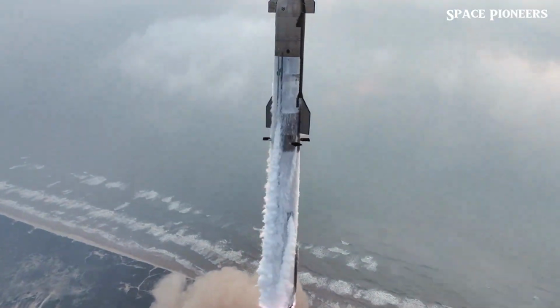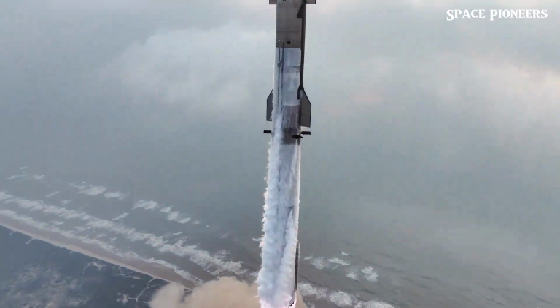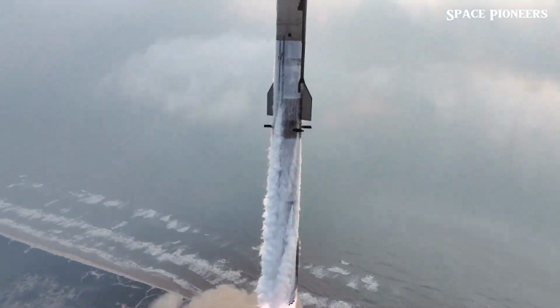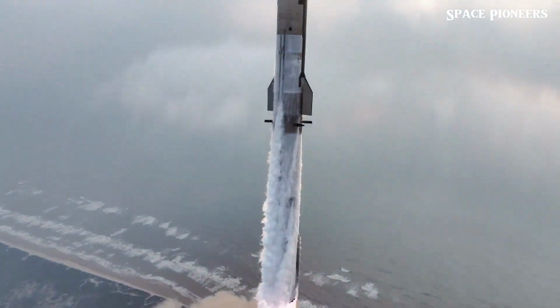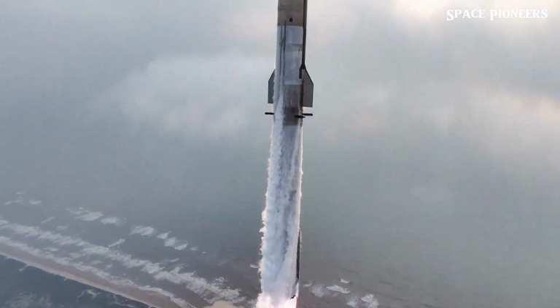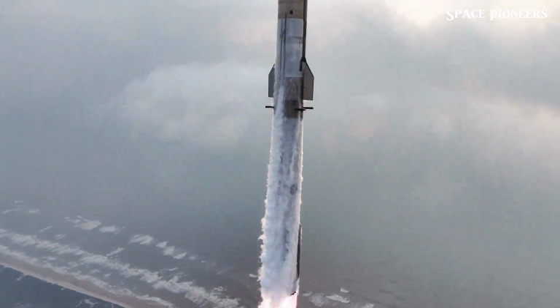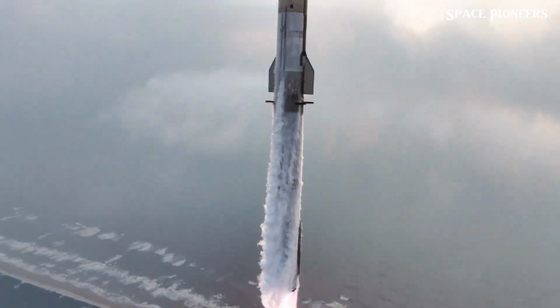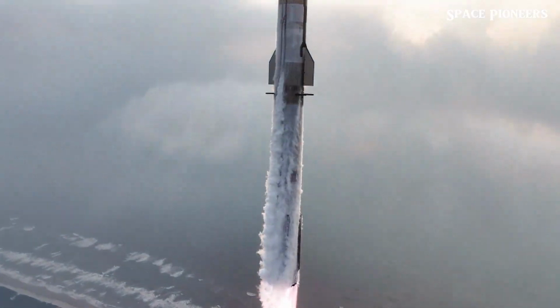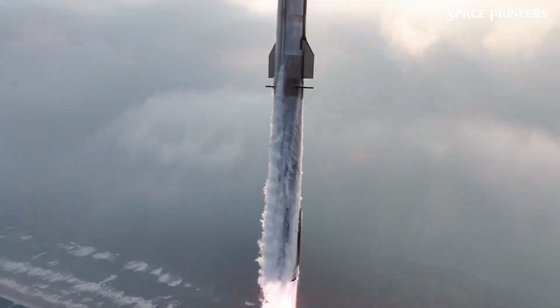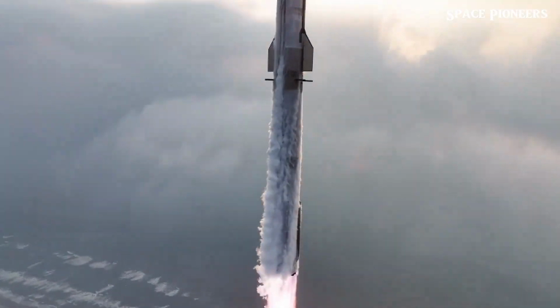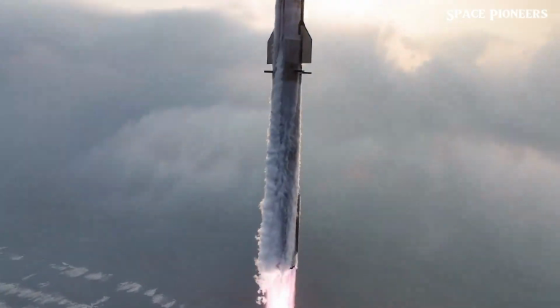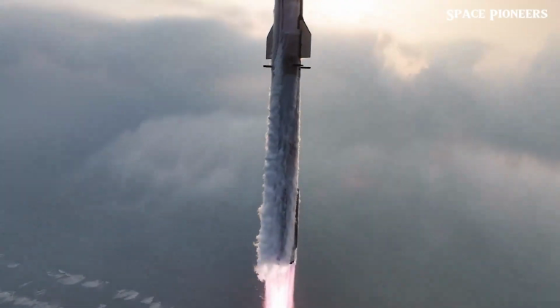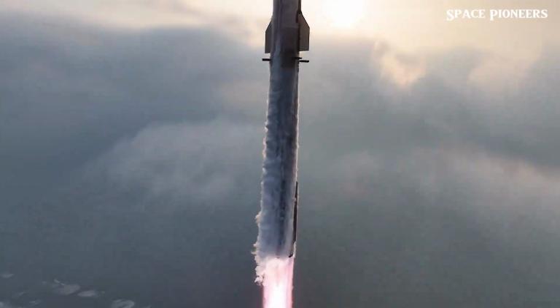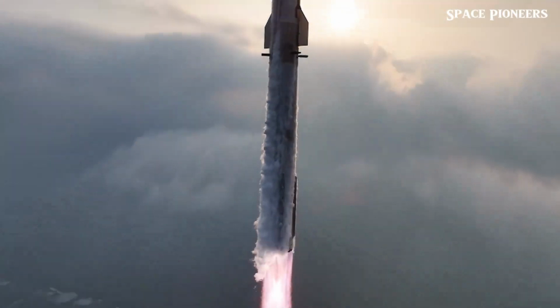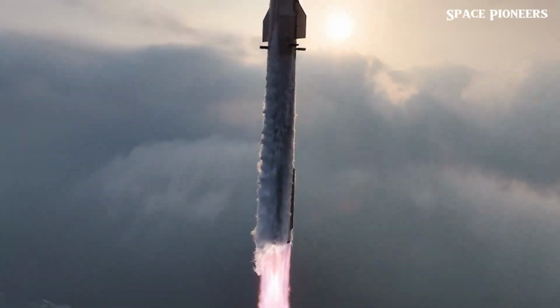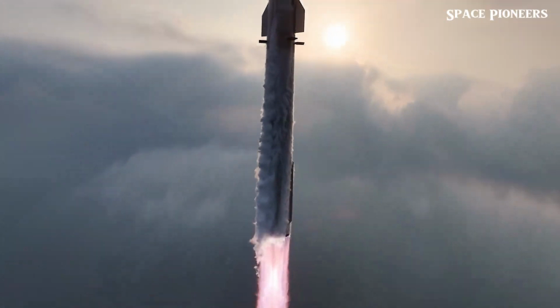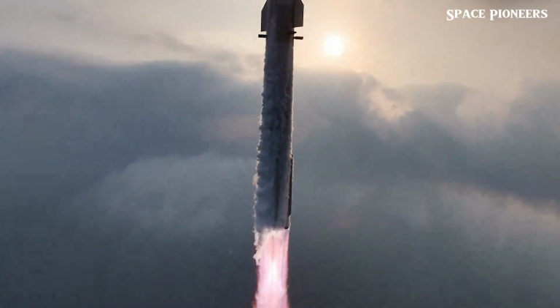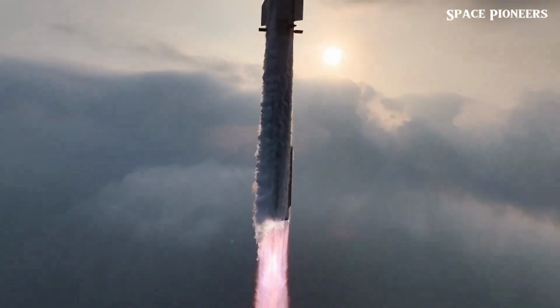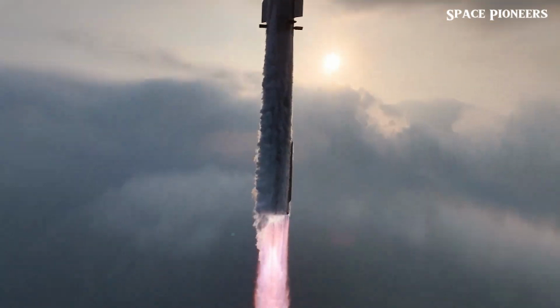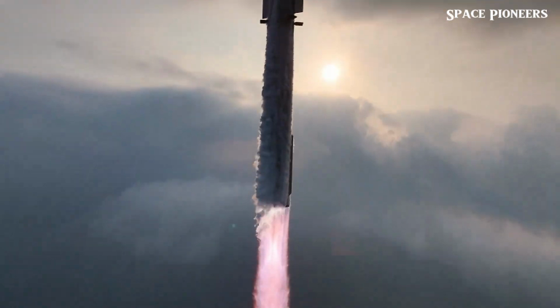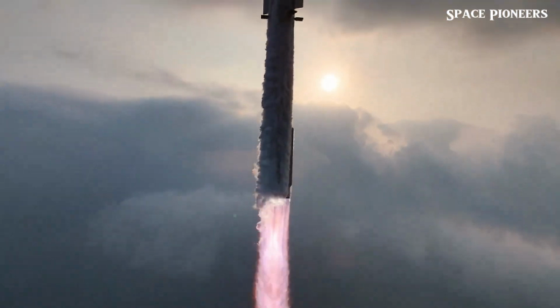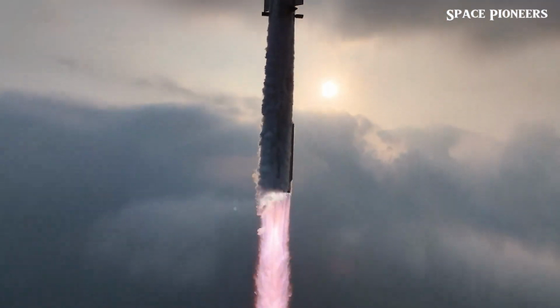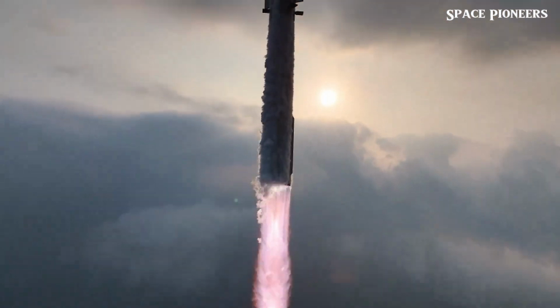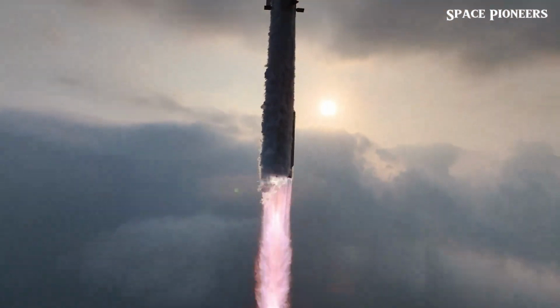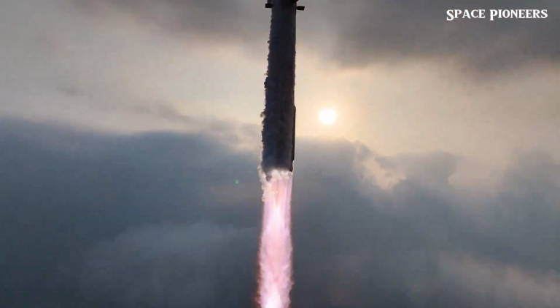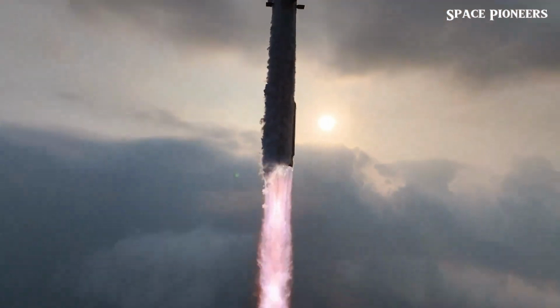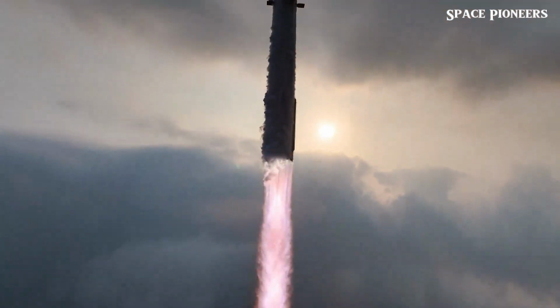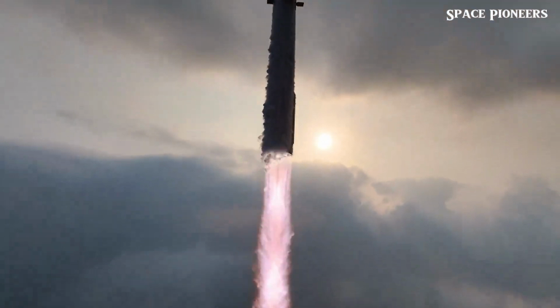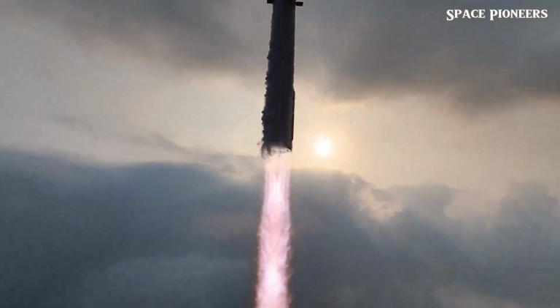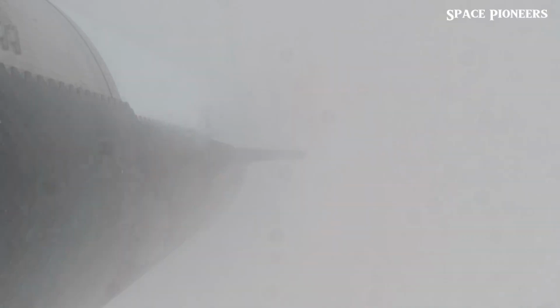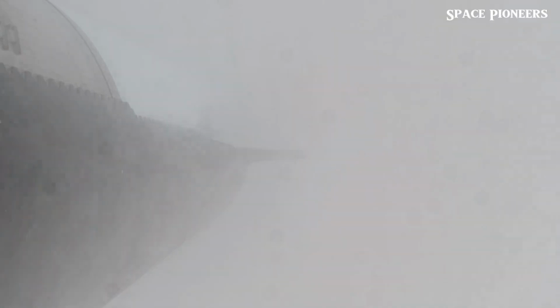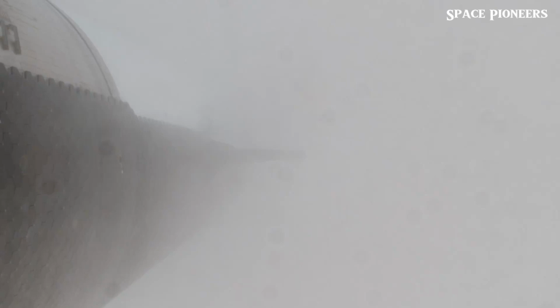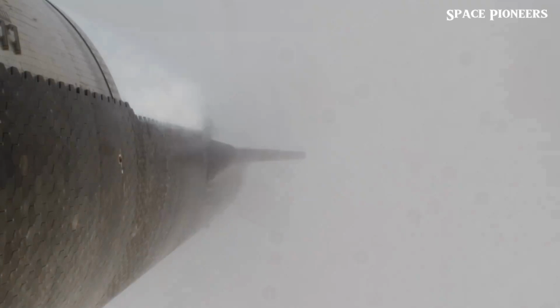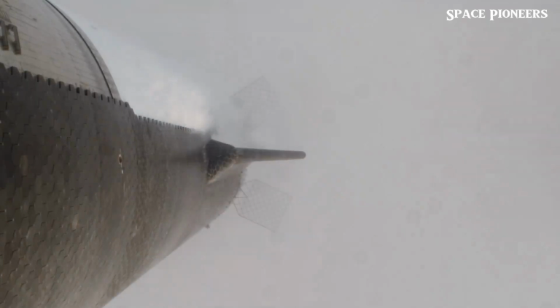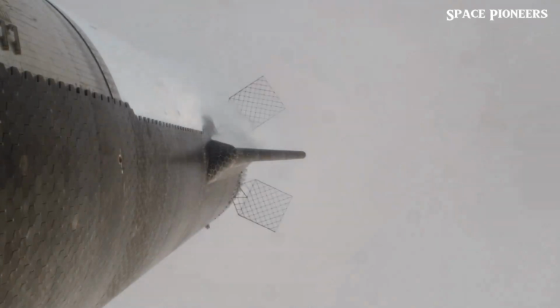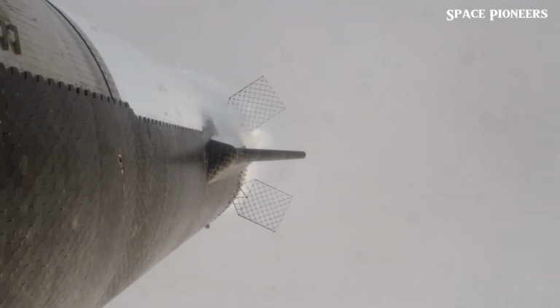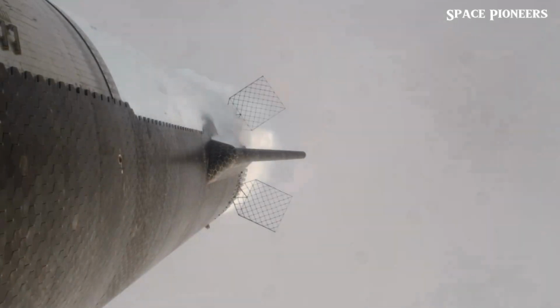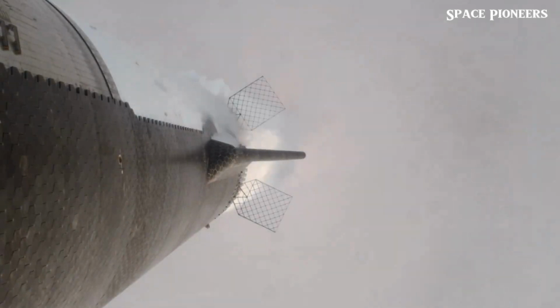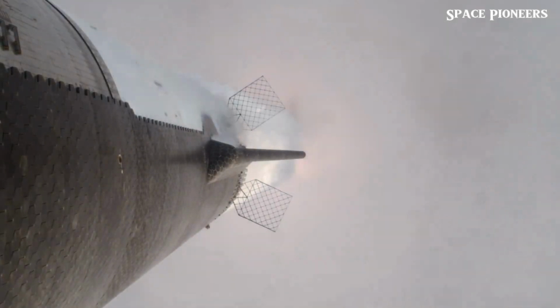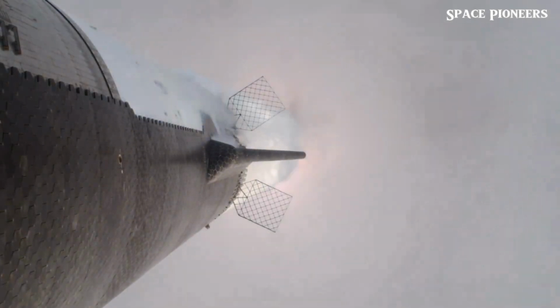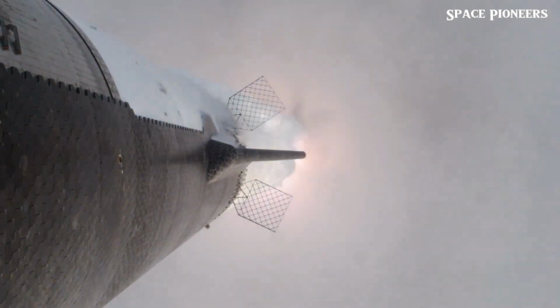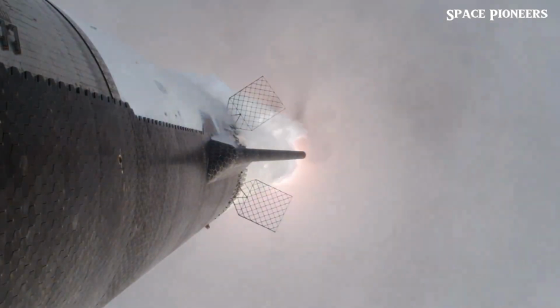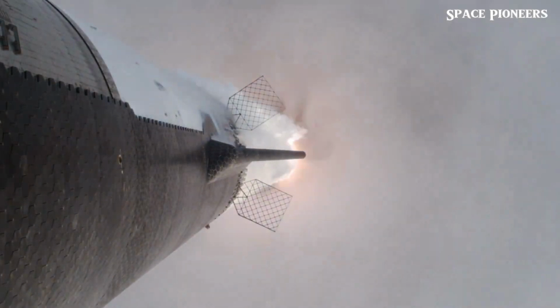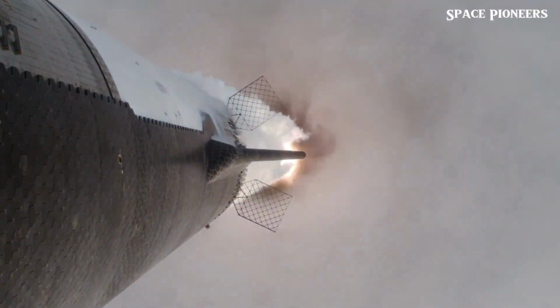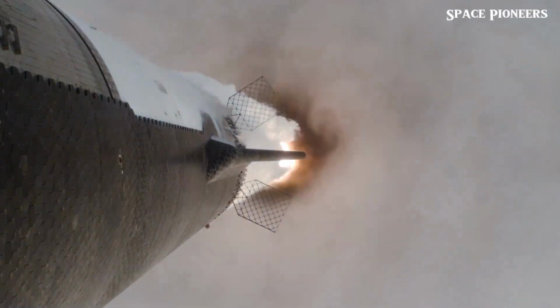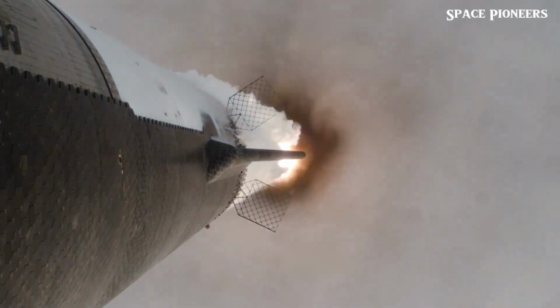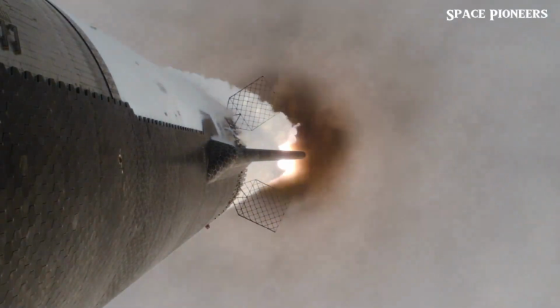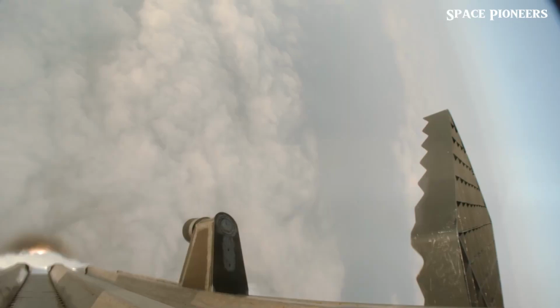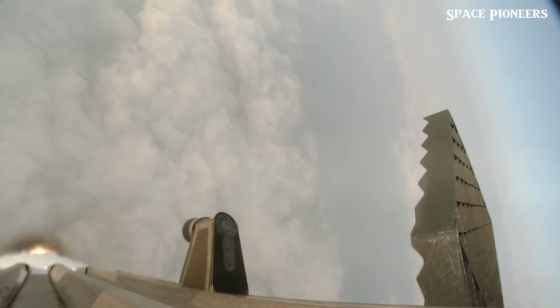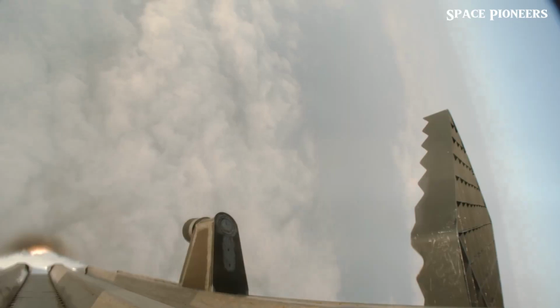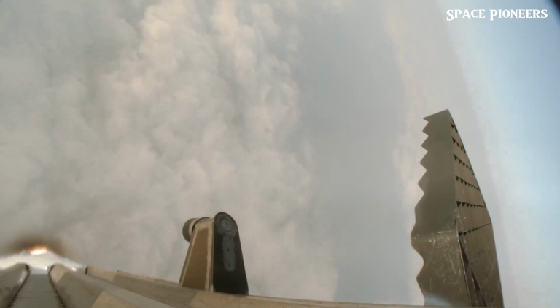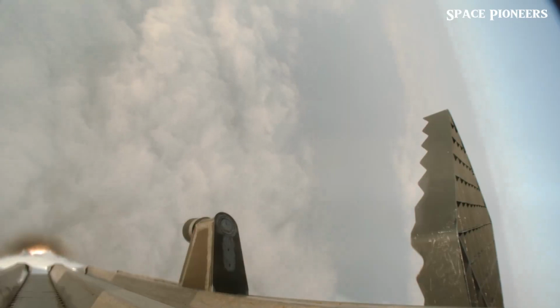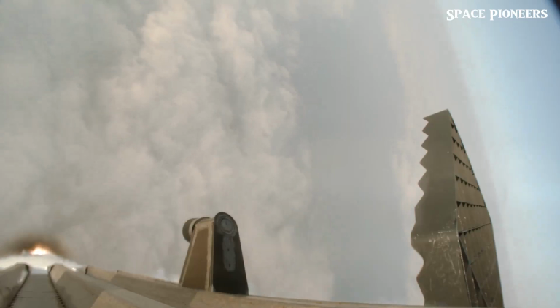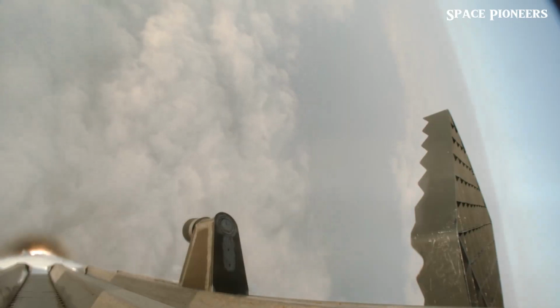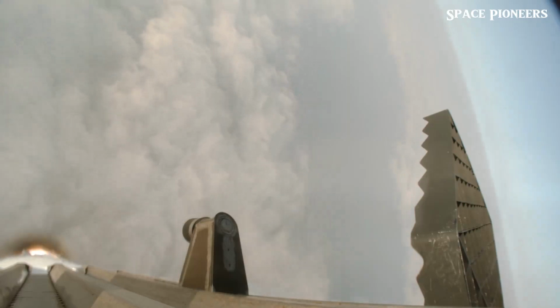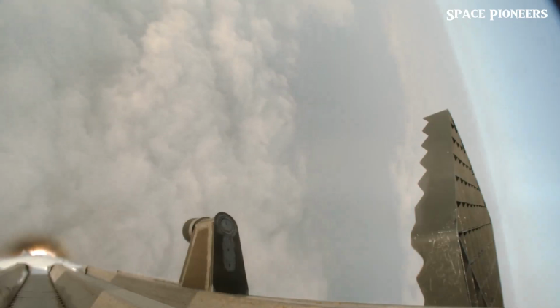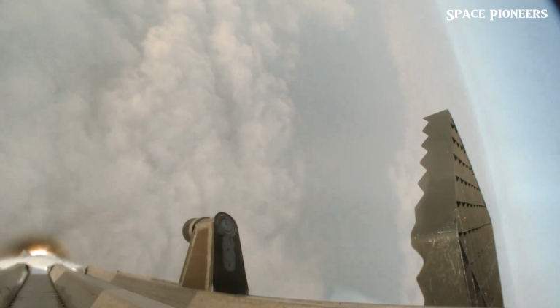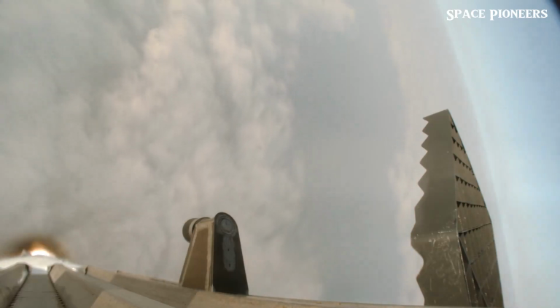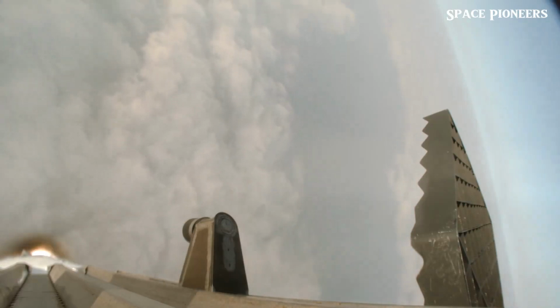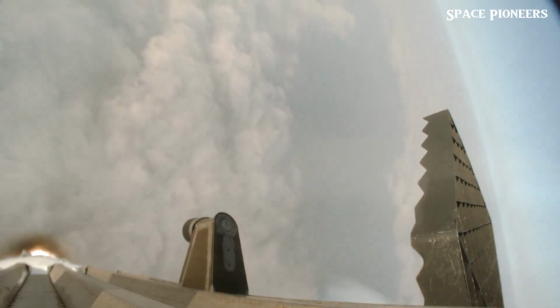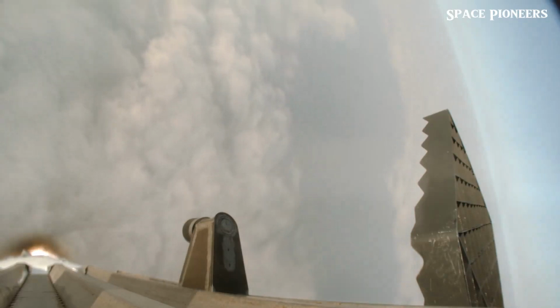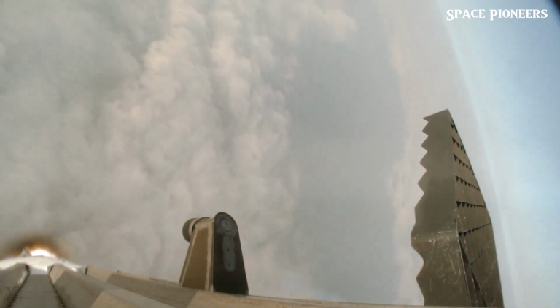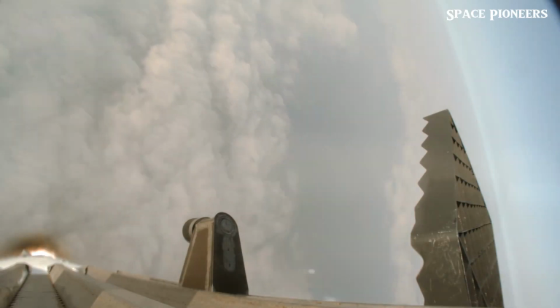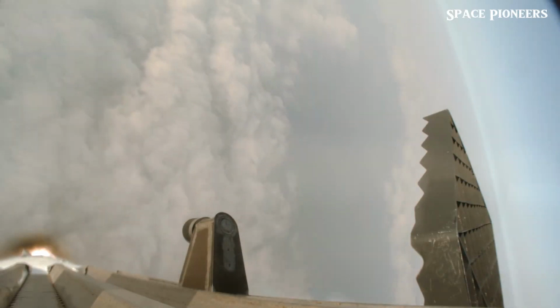Stay tuned to our channel for more updates as we follow SpaceX's journey to revolutionize space travel.